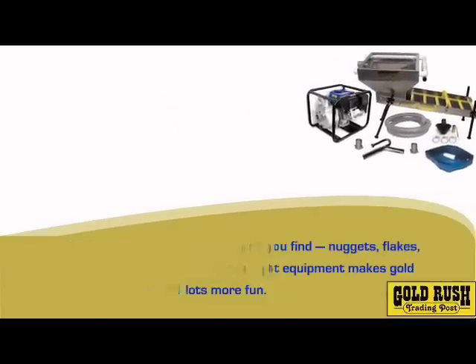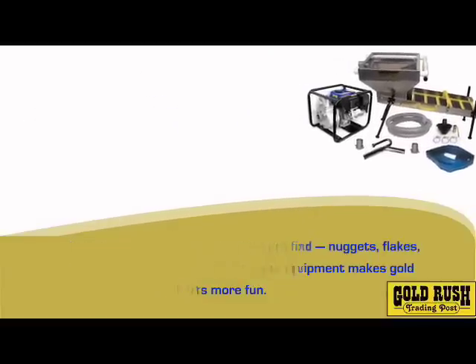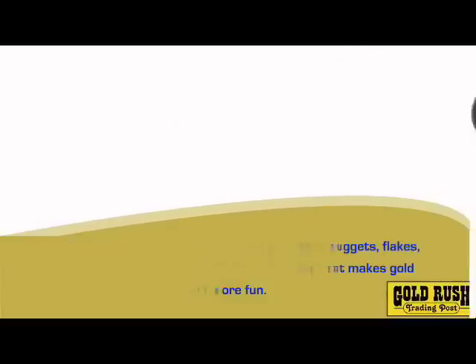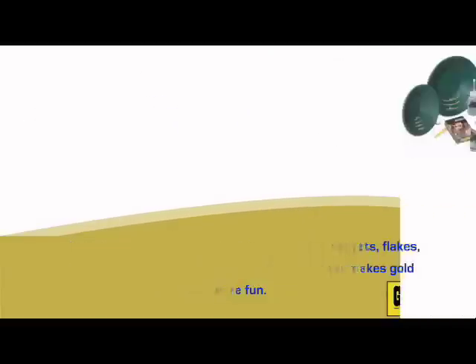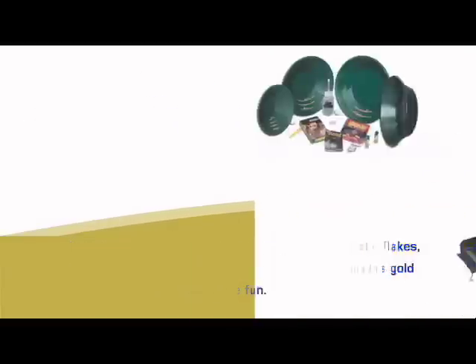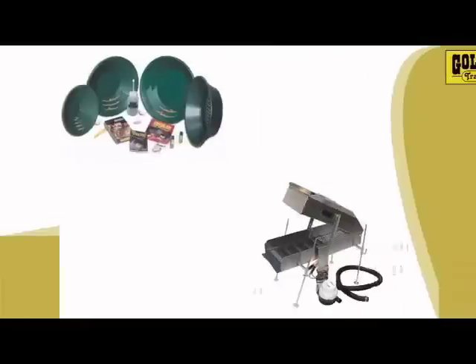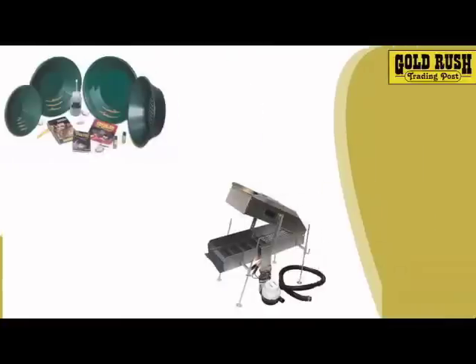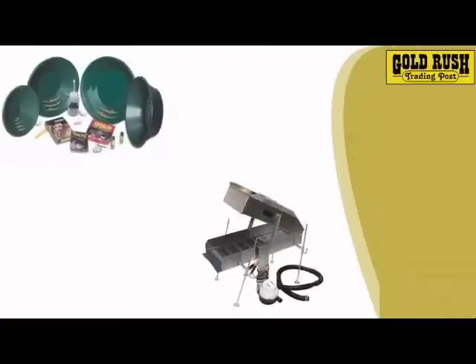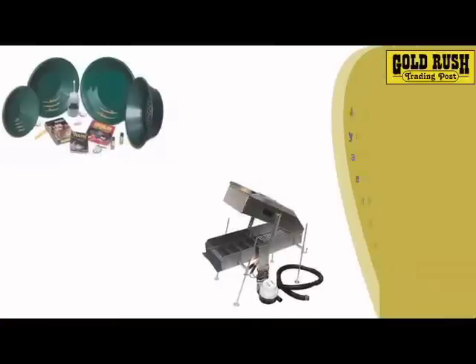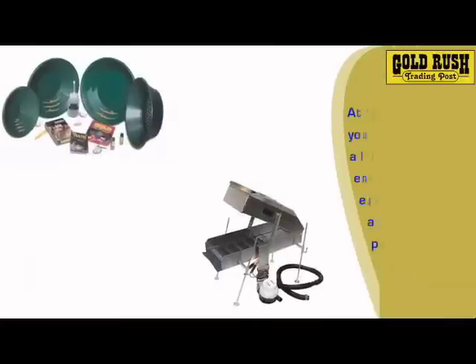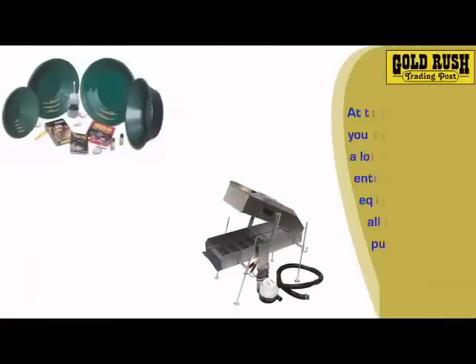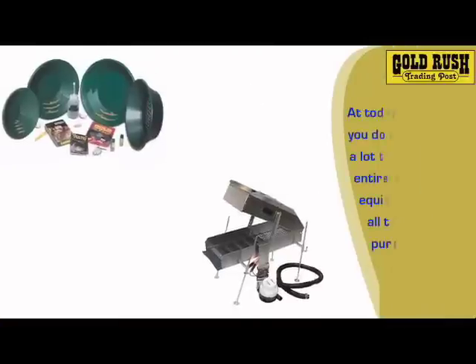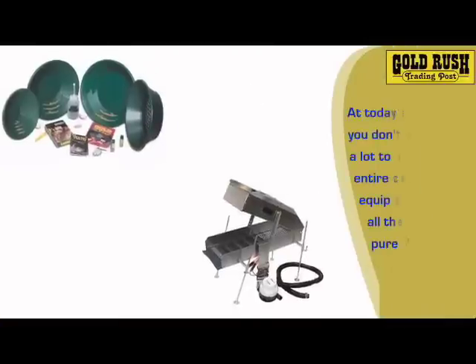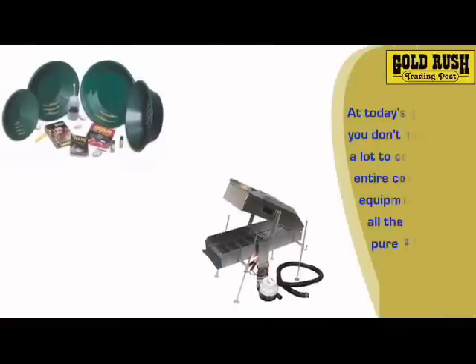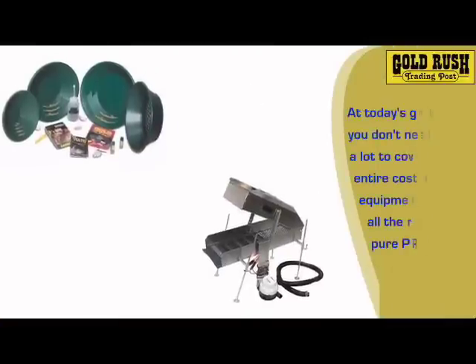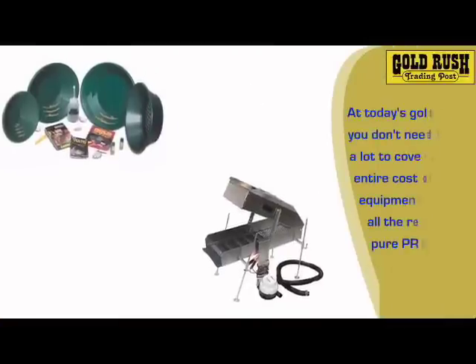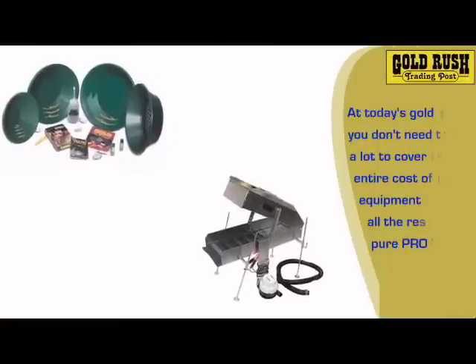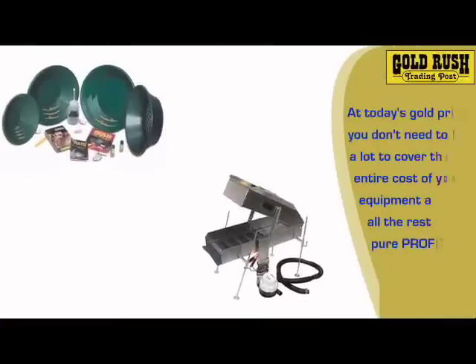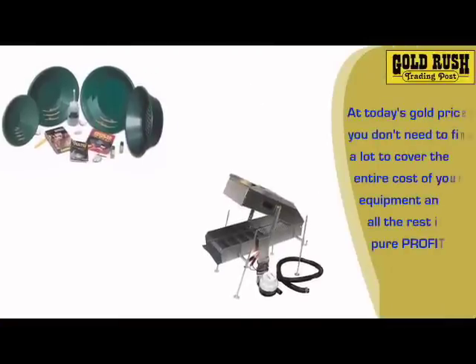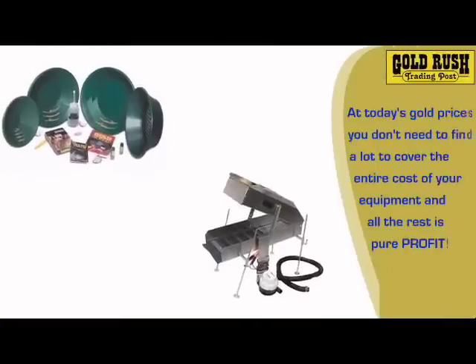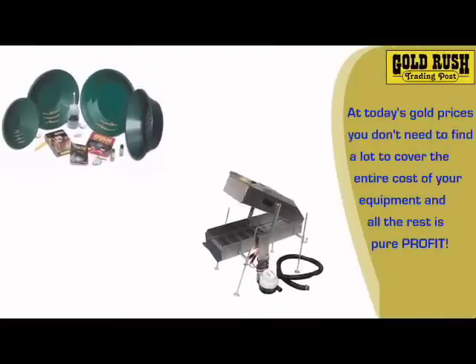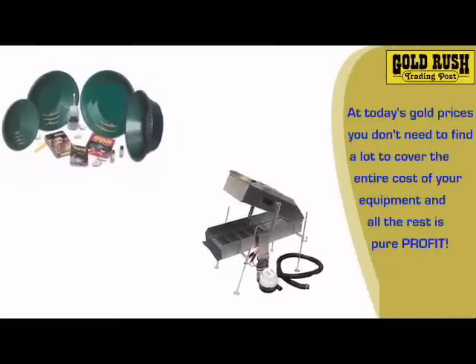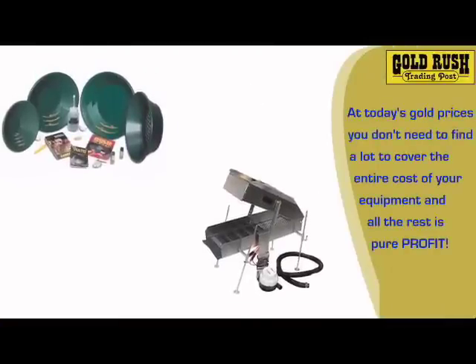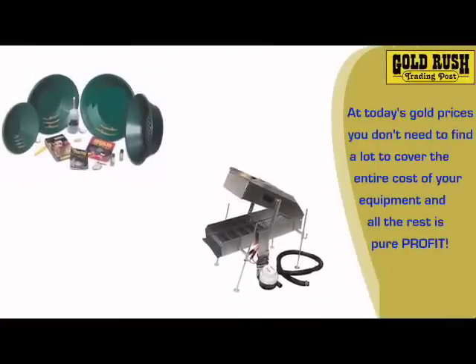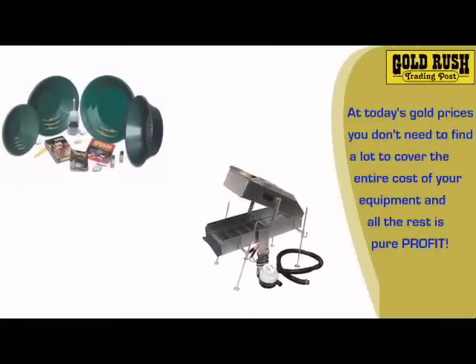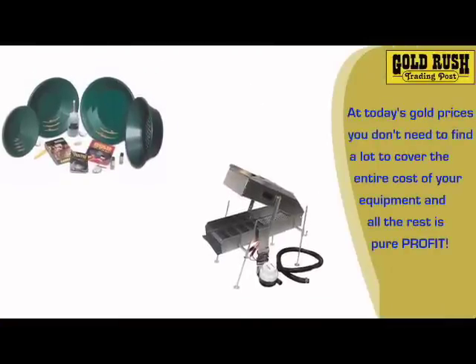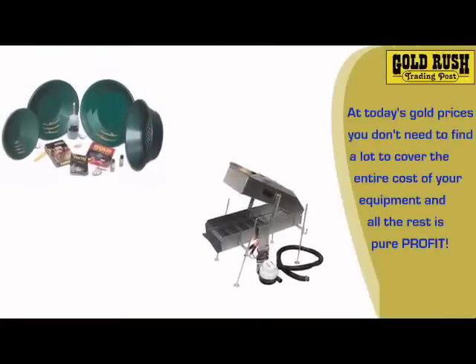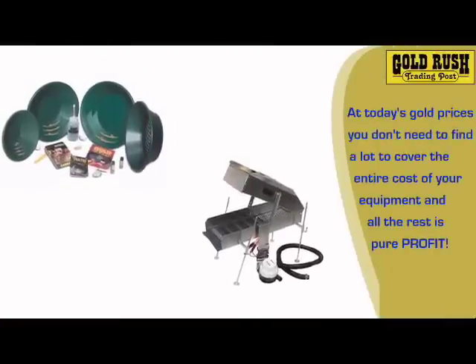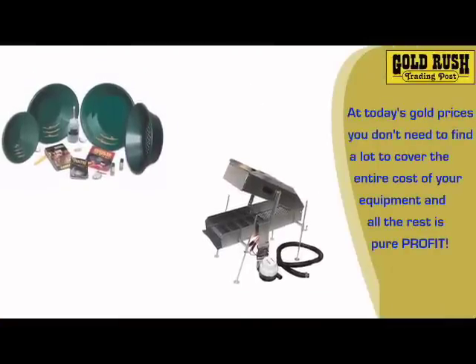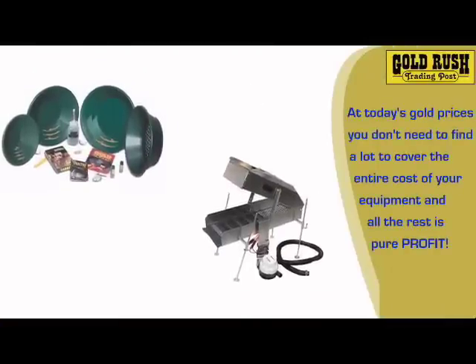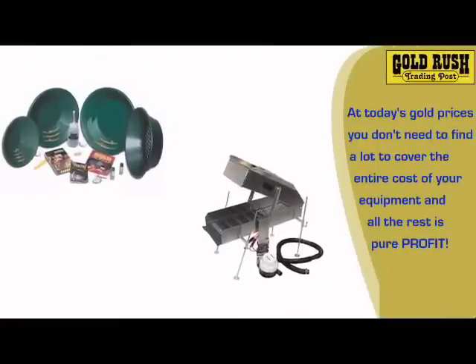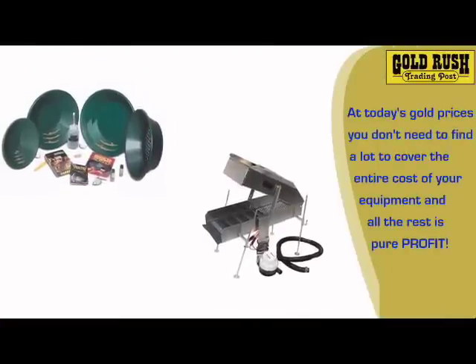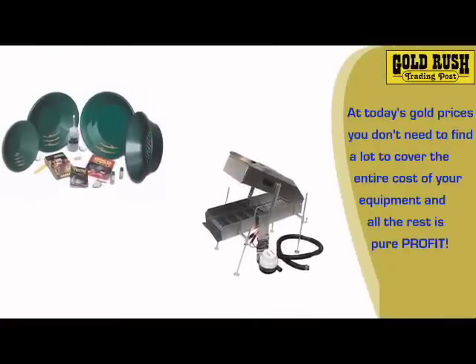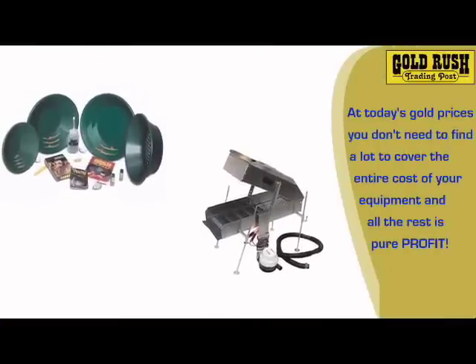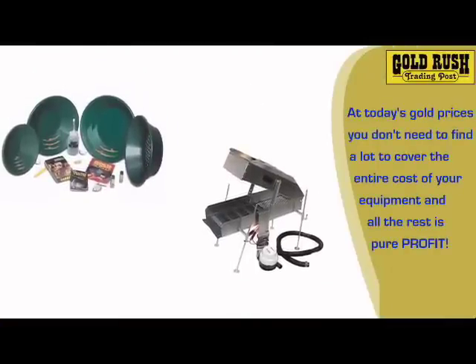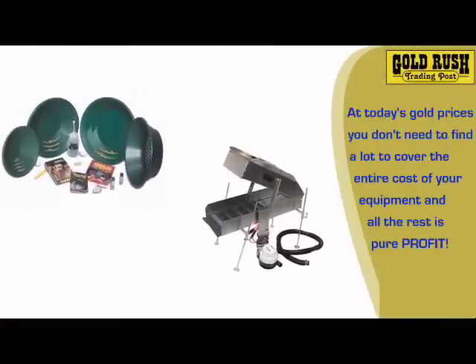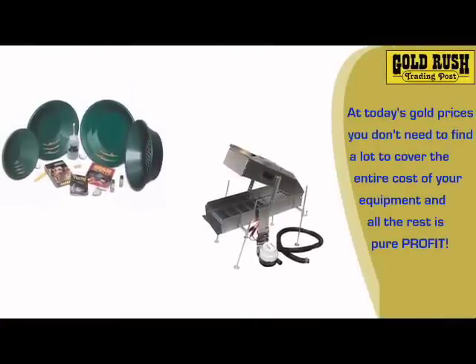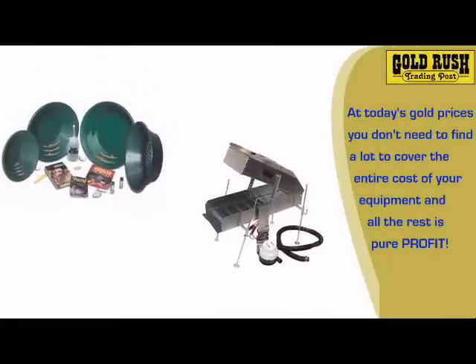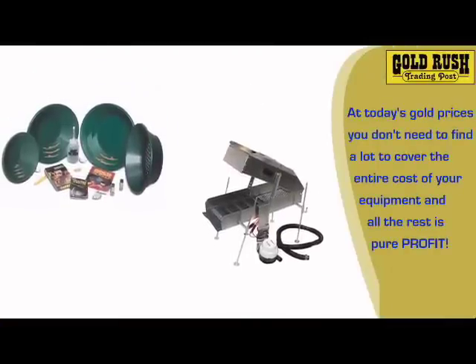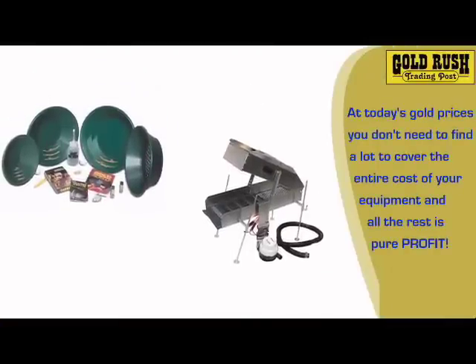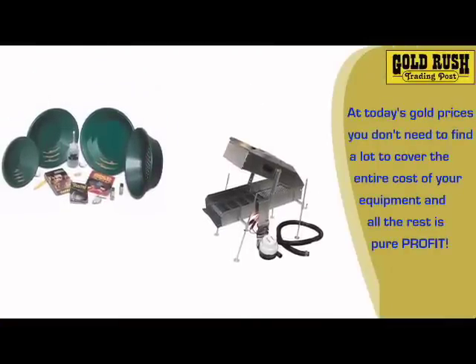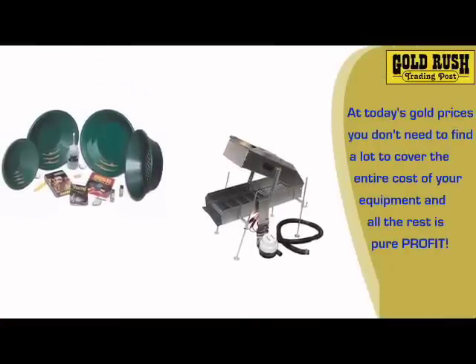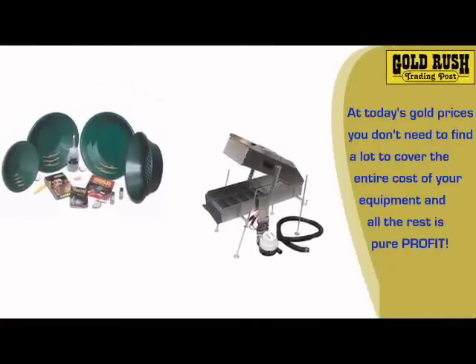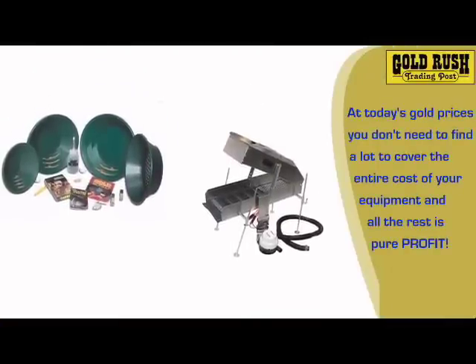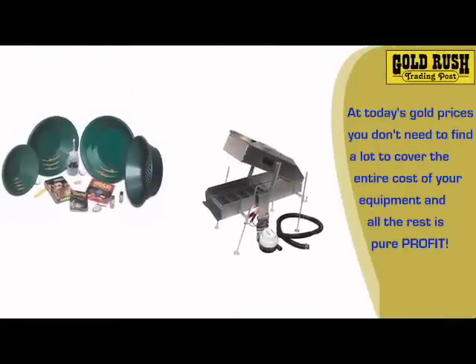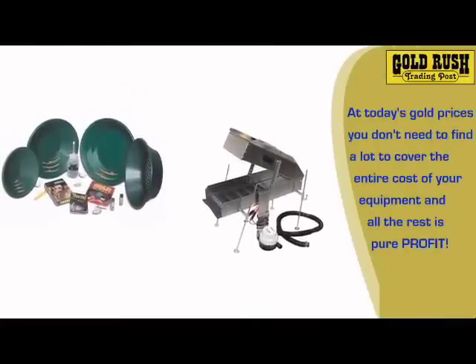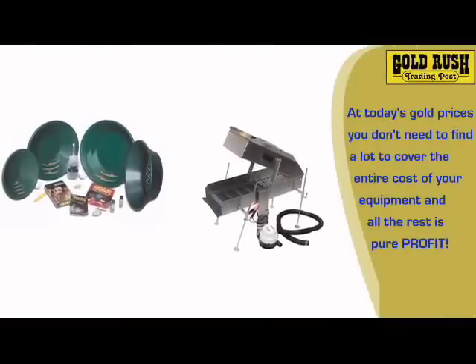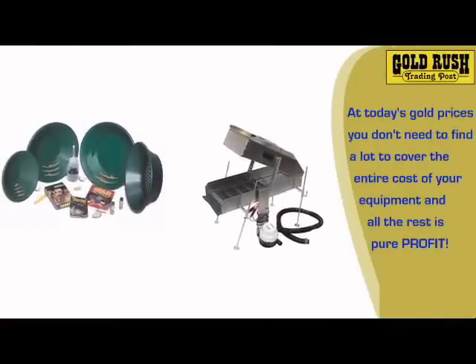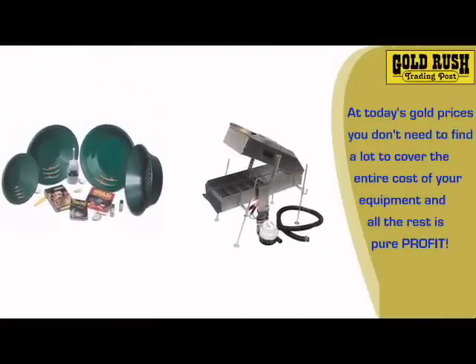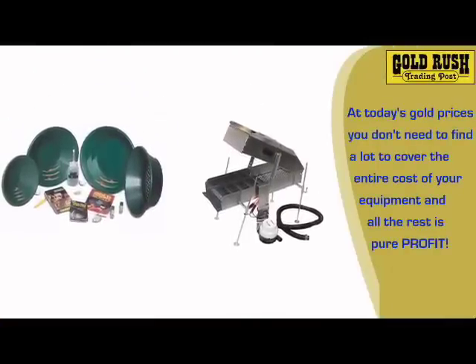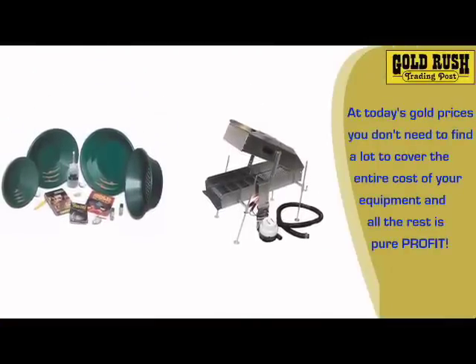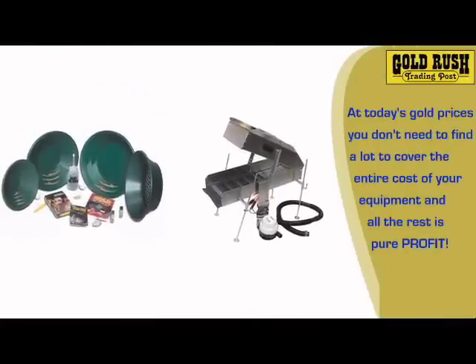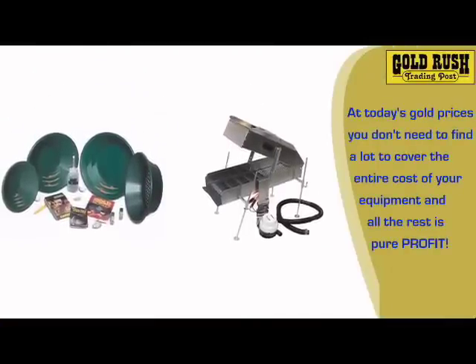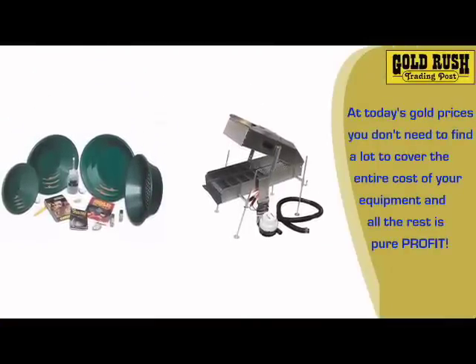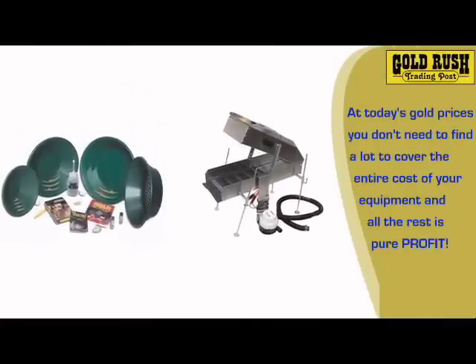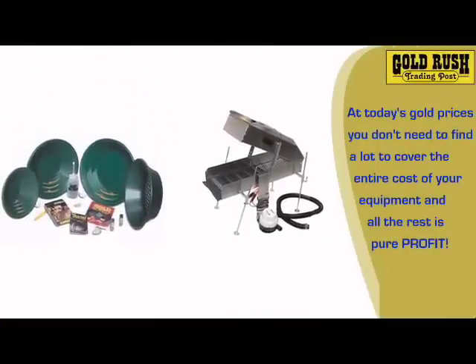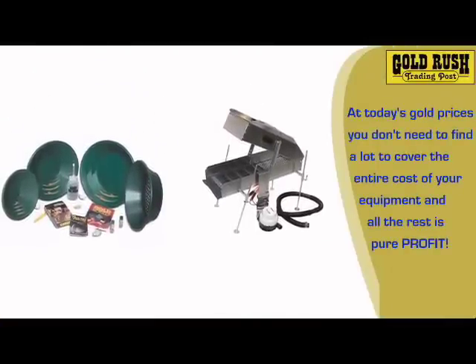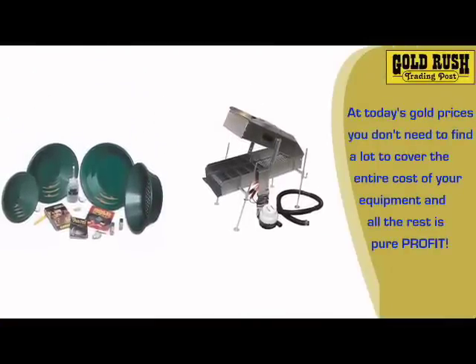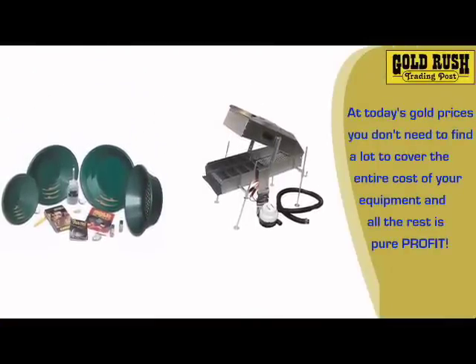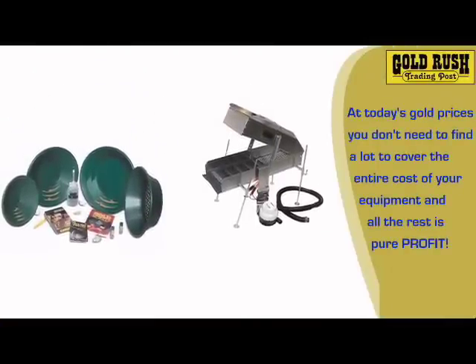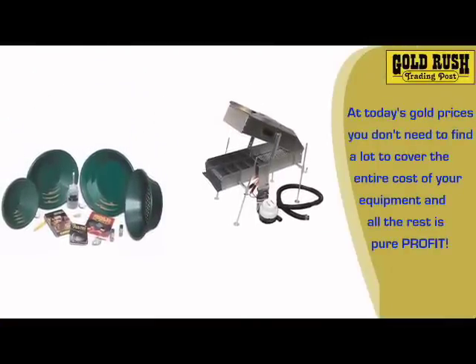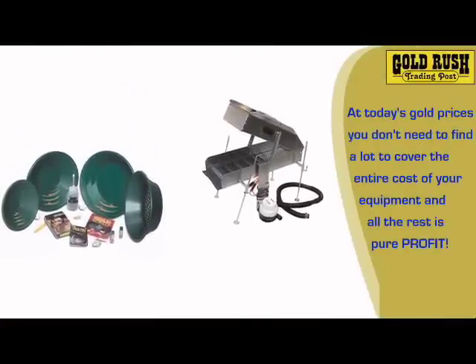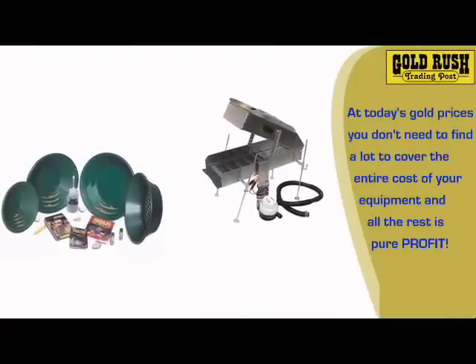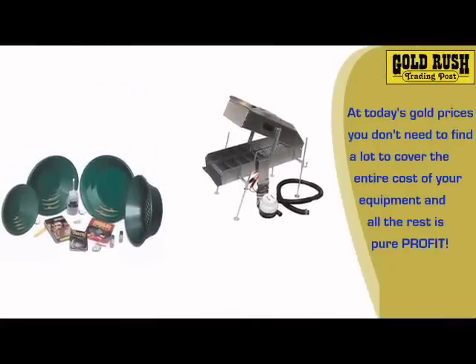At today's gold prices, you don't need to find a lot to cover the entire cost of your equipment, and all the rest is pure profit.